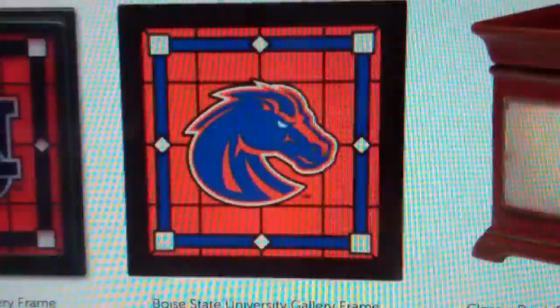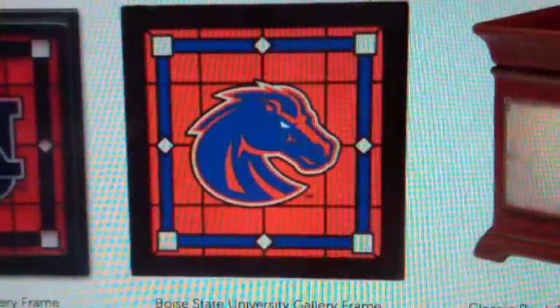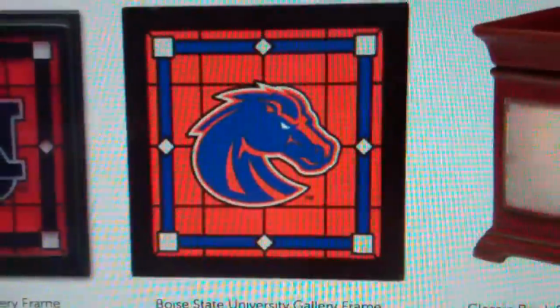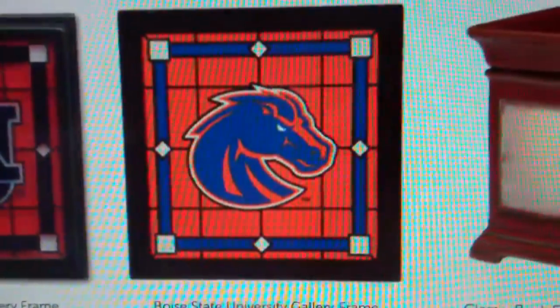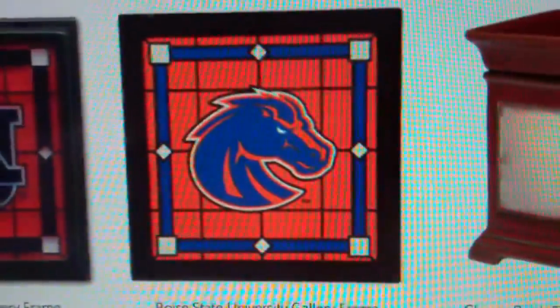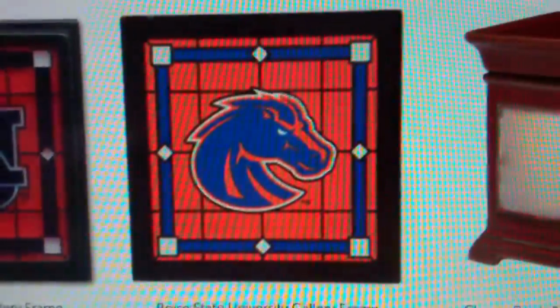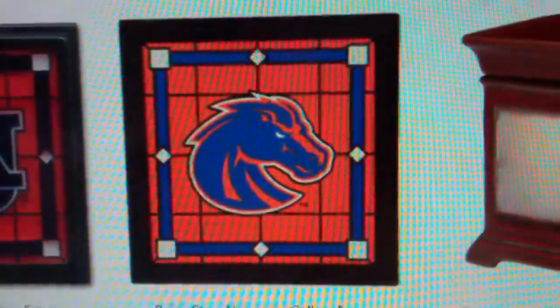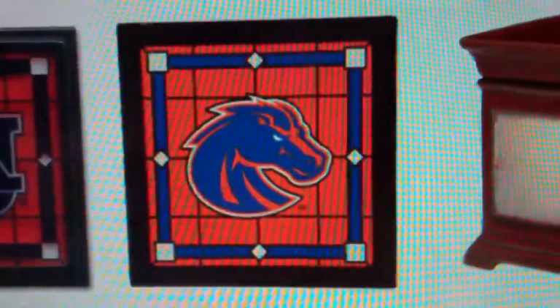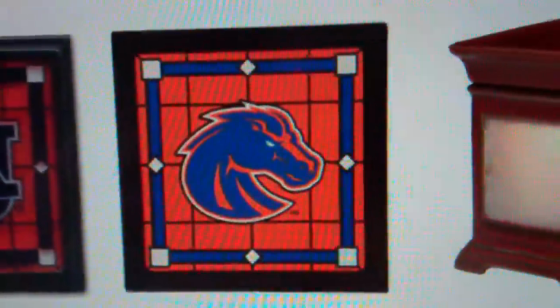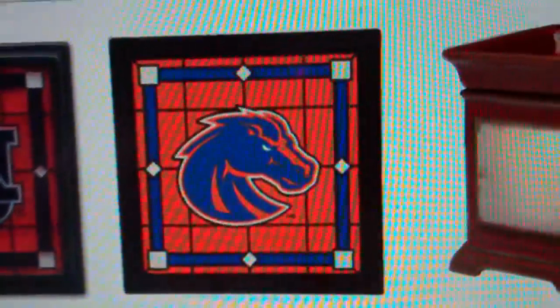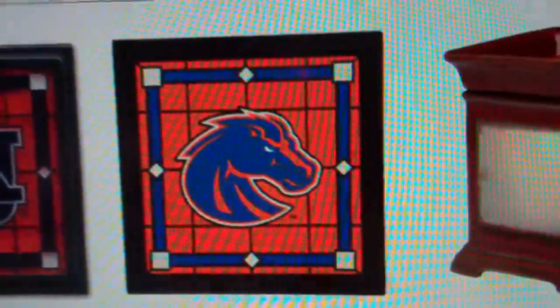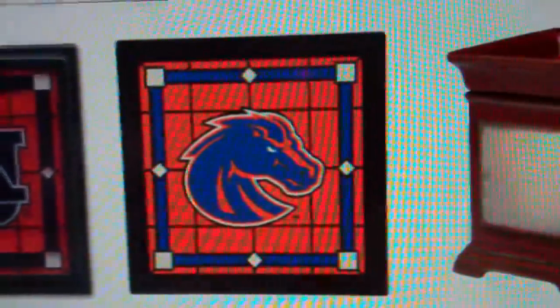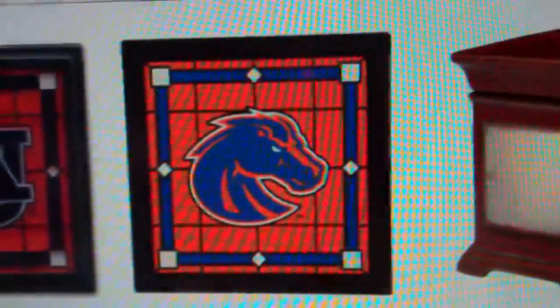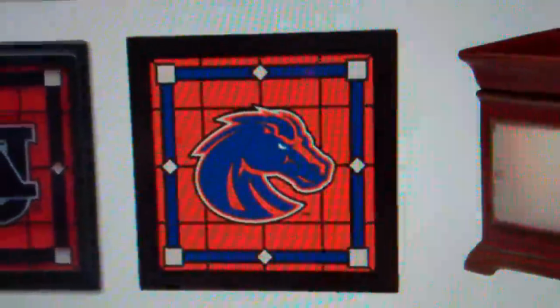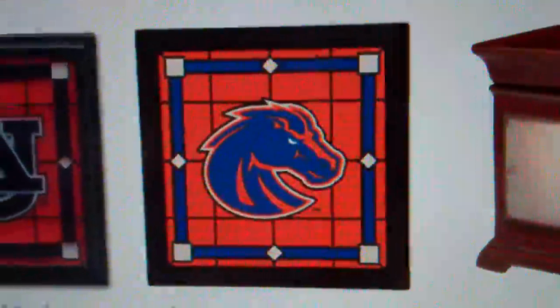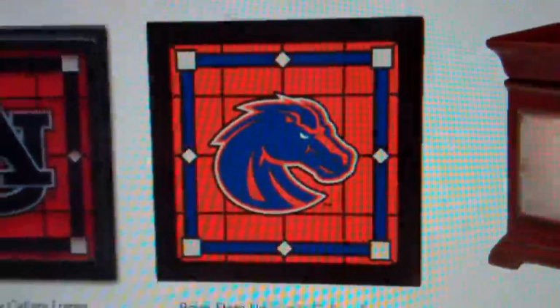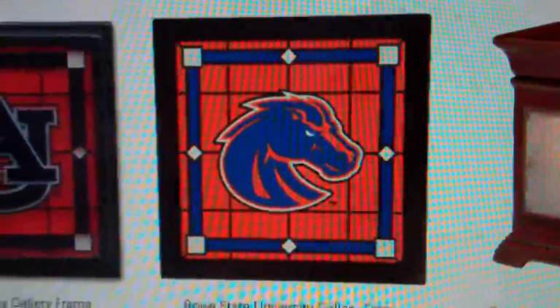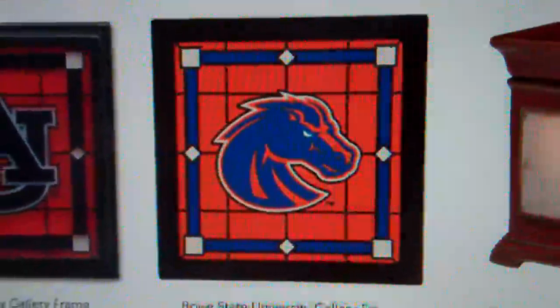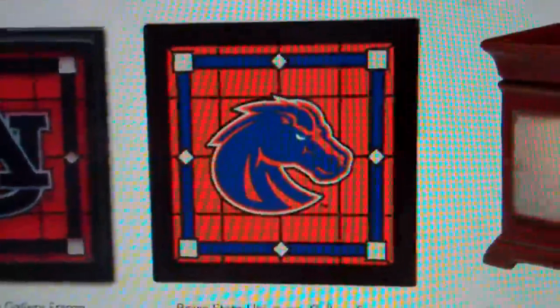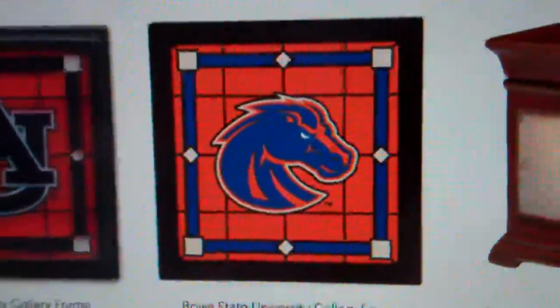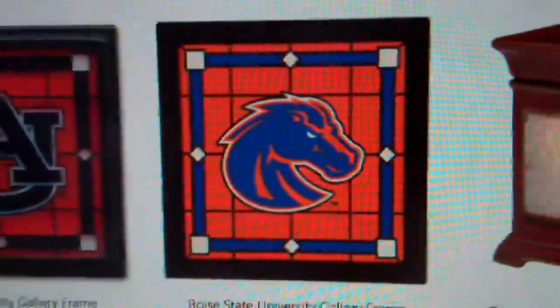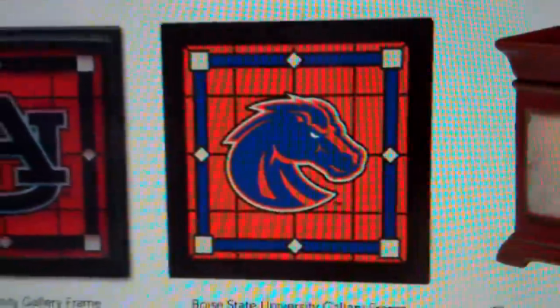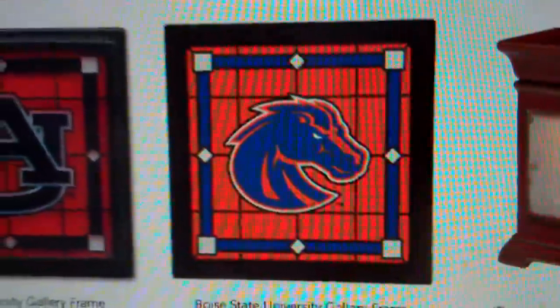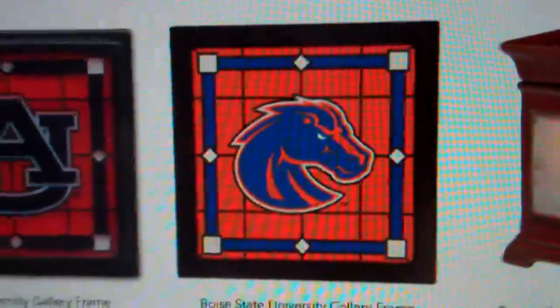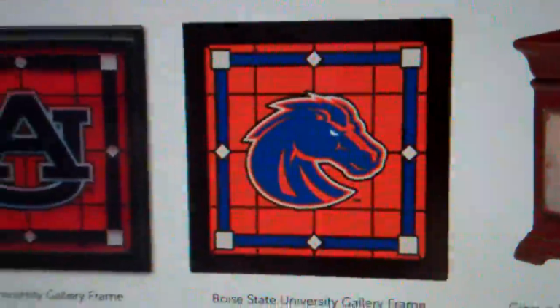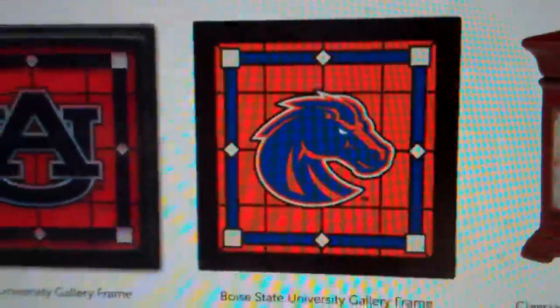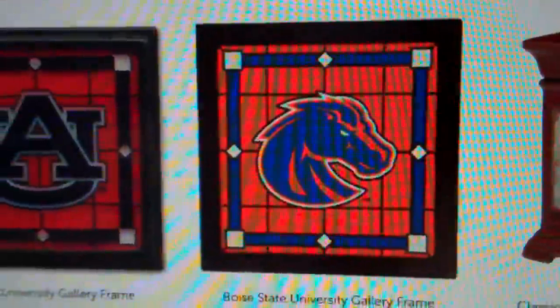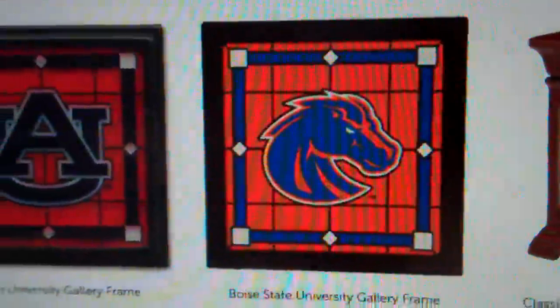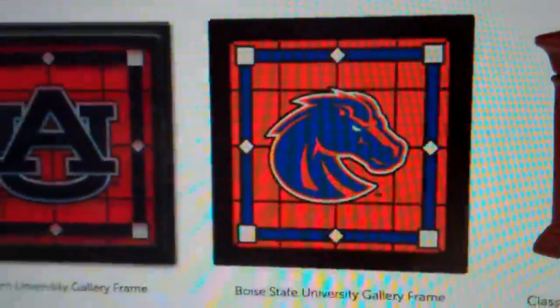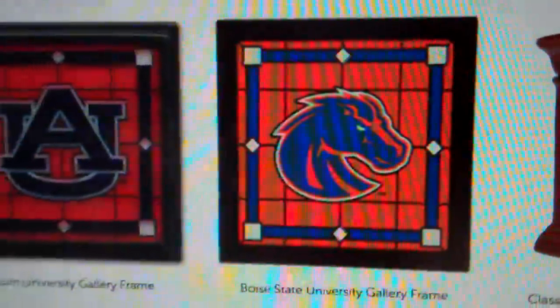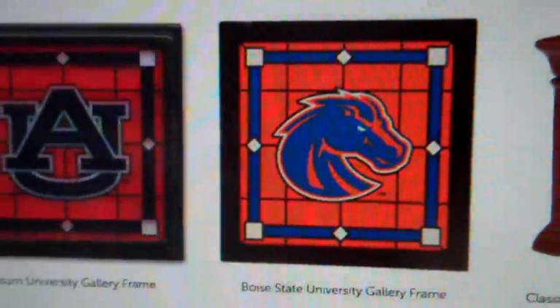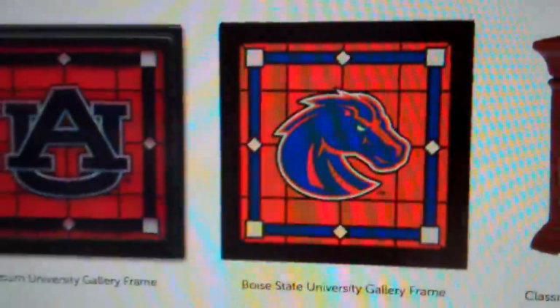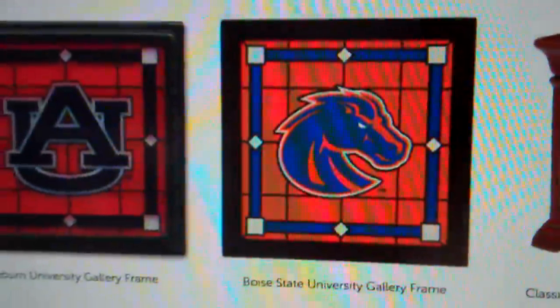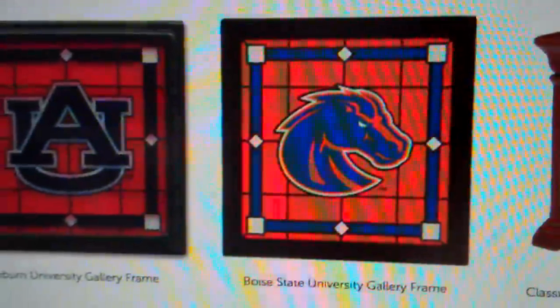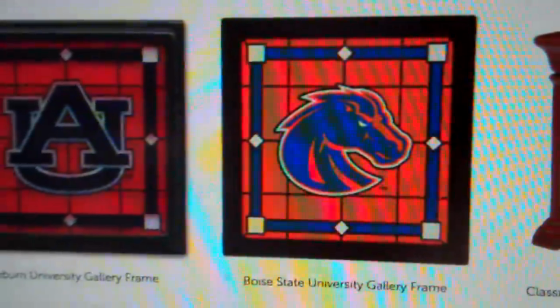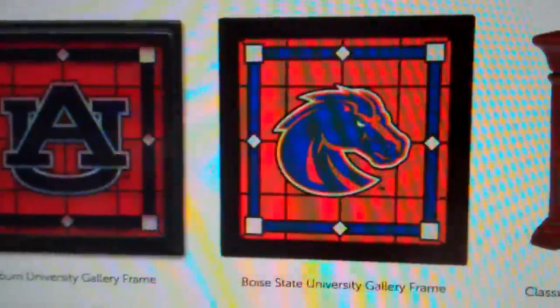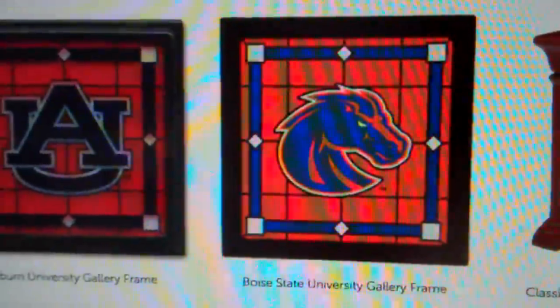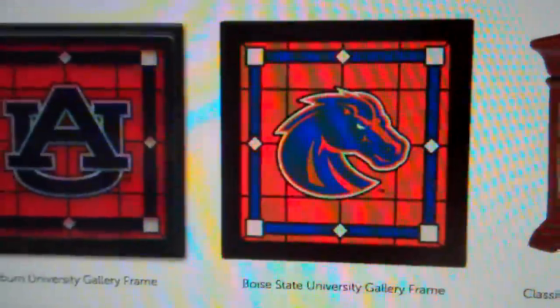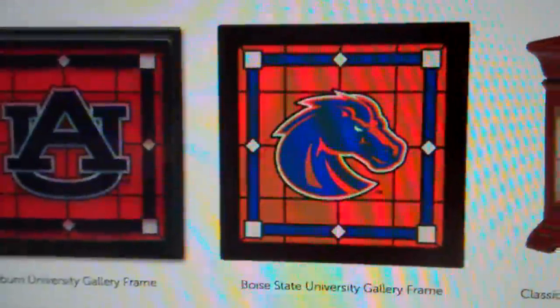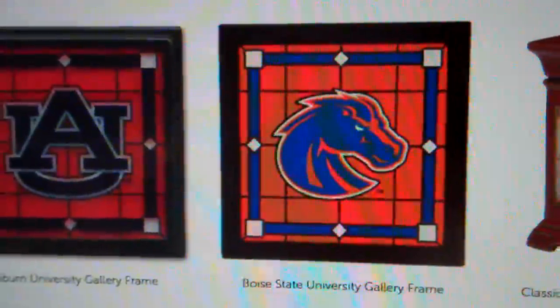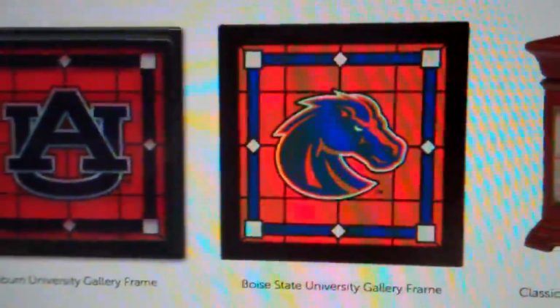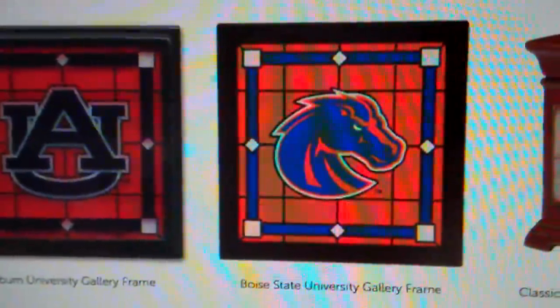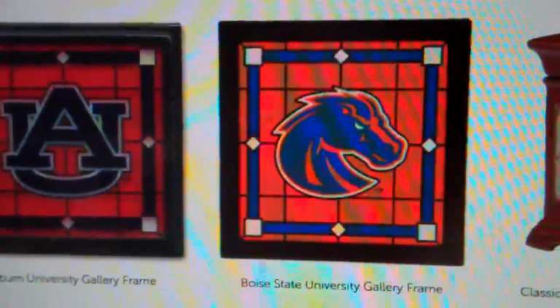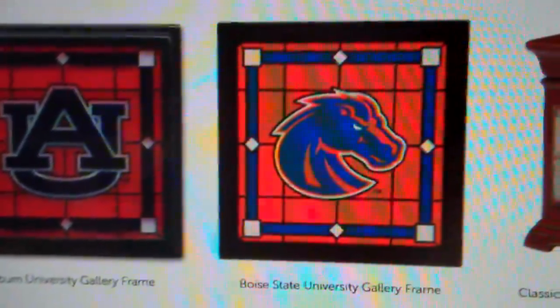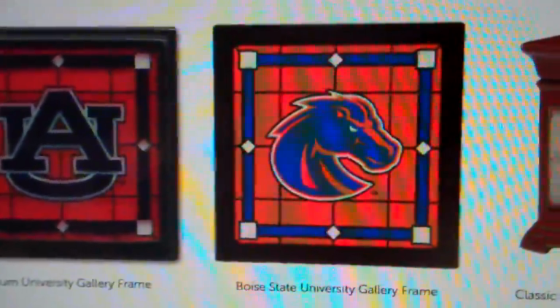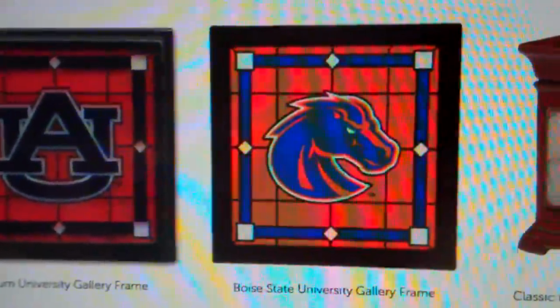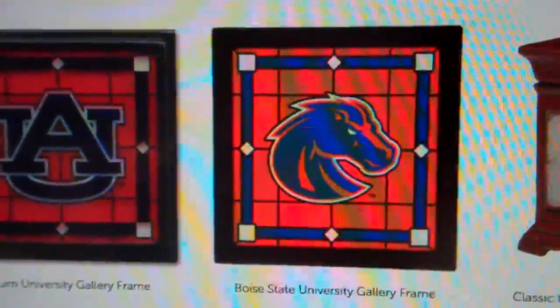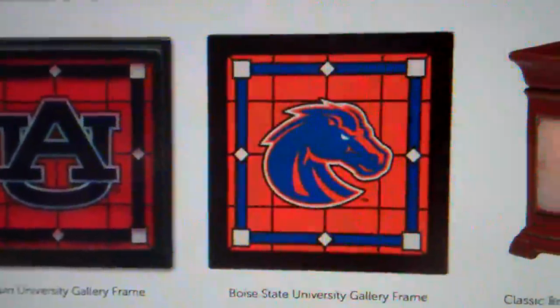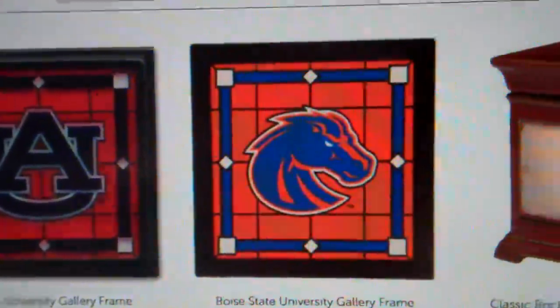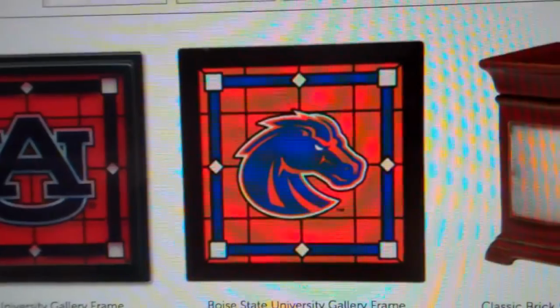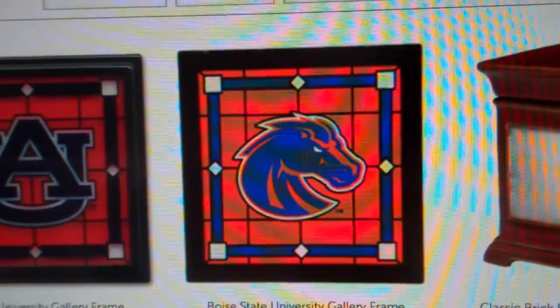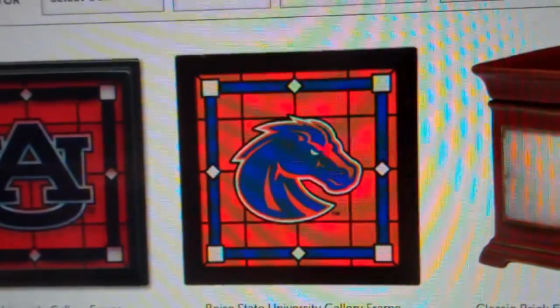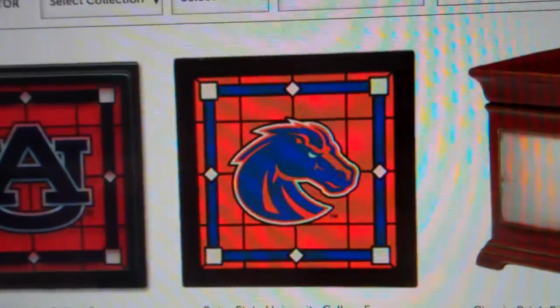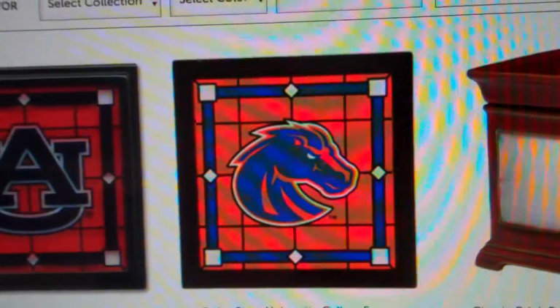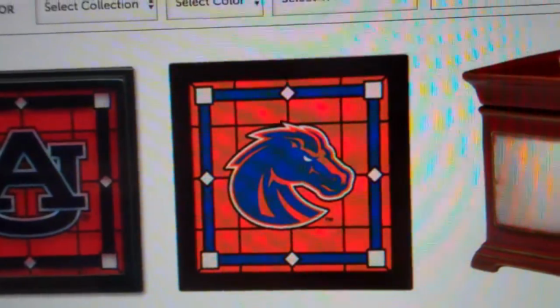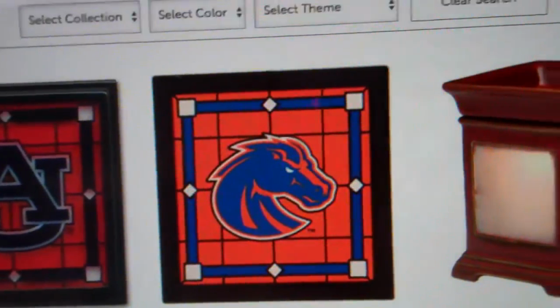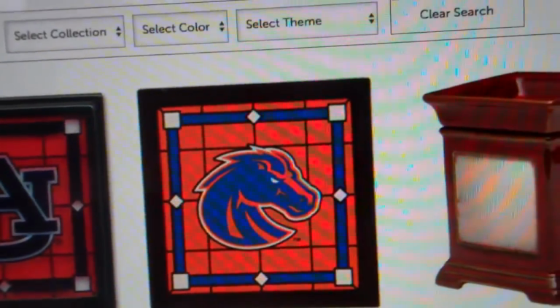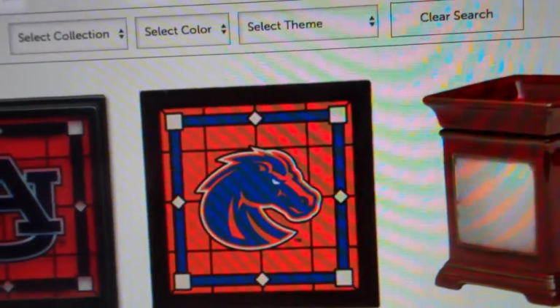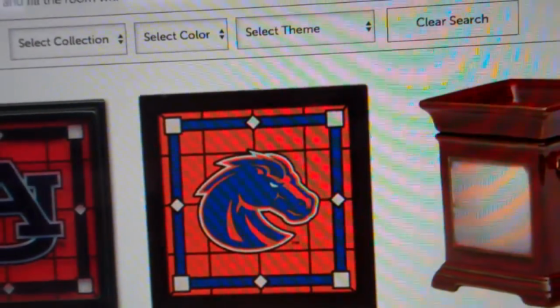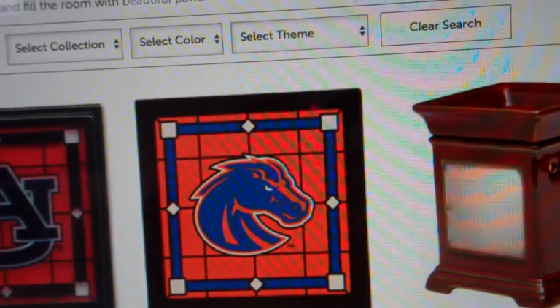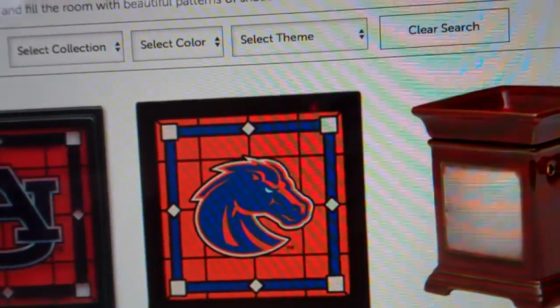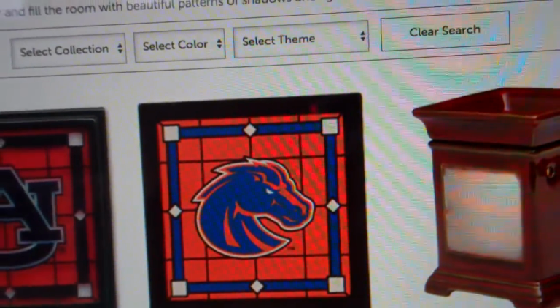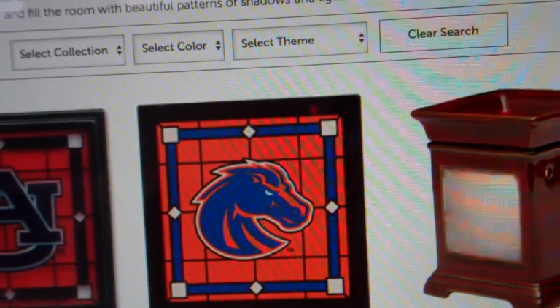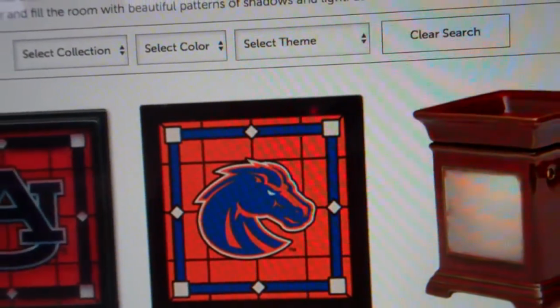Welcome to Troy and Kara Egan's Scentsy Wickless YouTube channel. We're highlighting the Campus Gallery Collection.